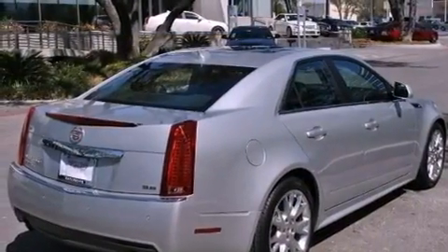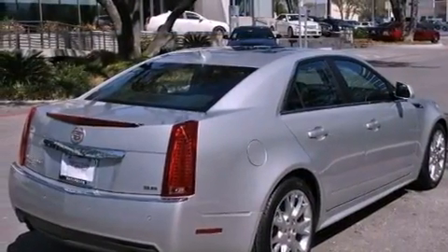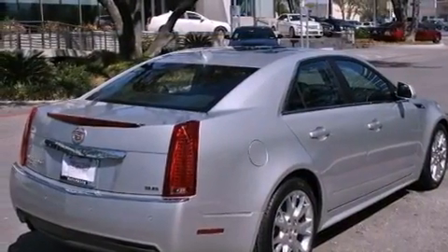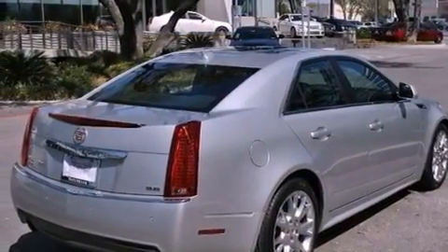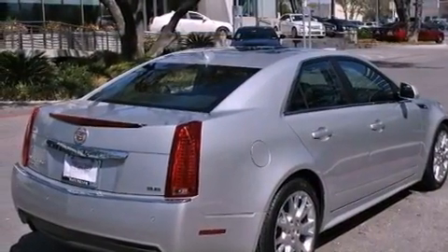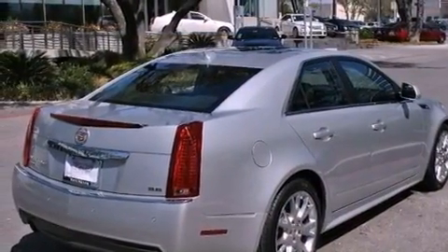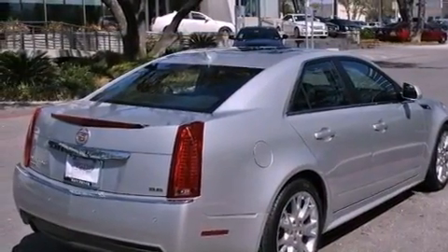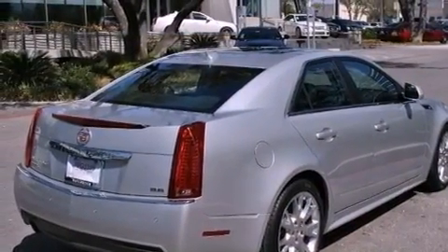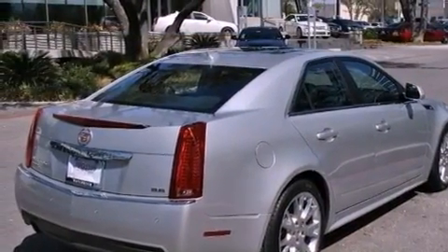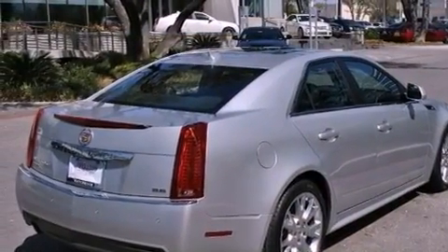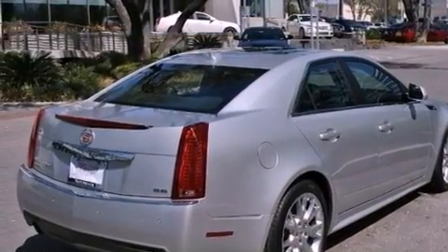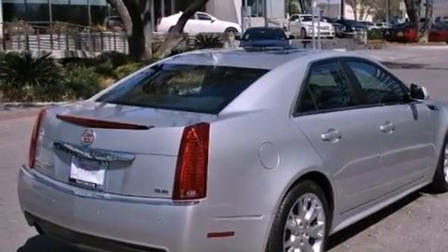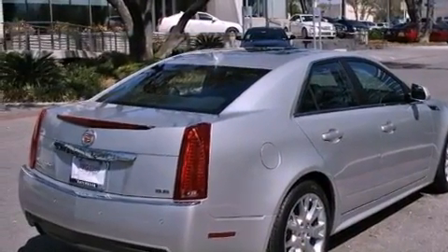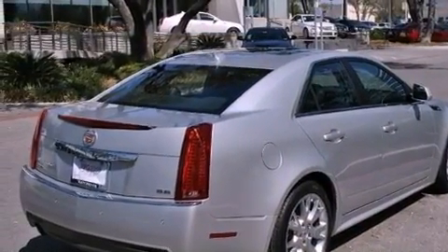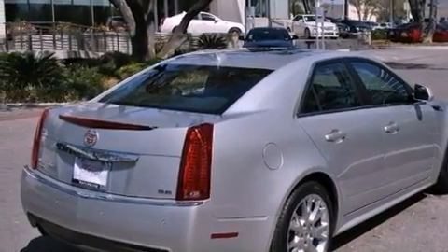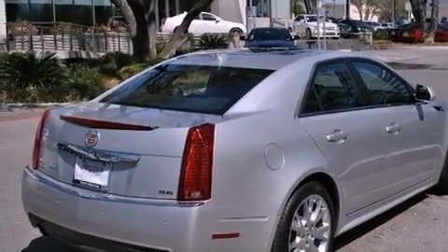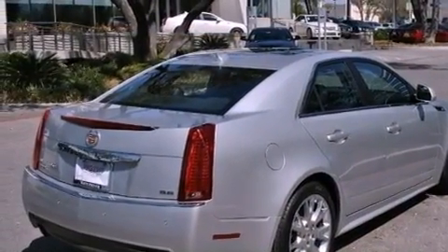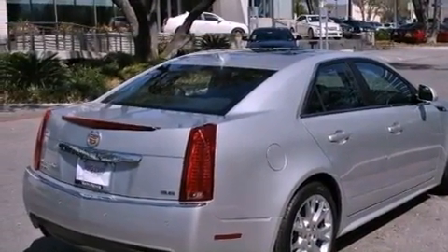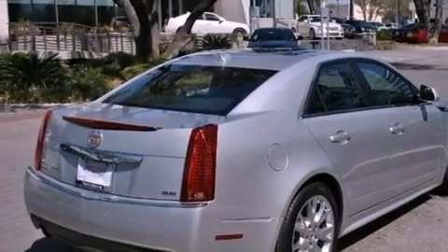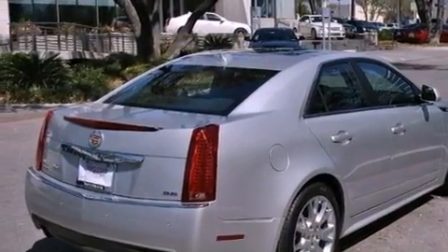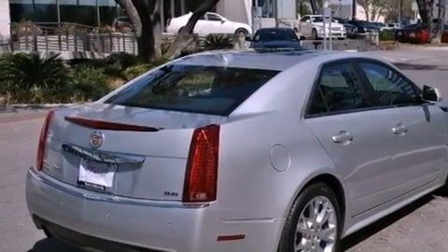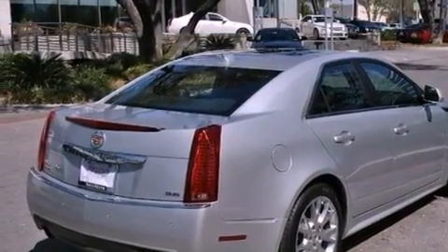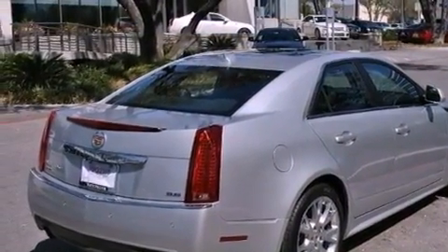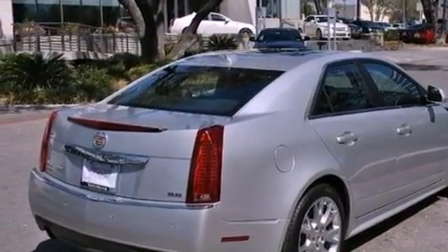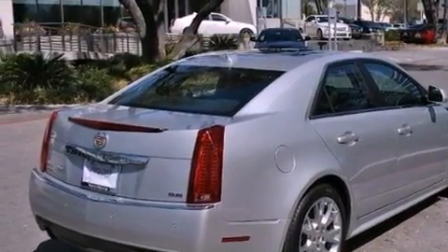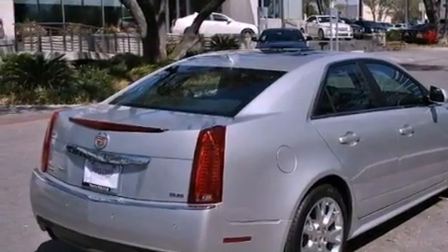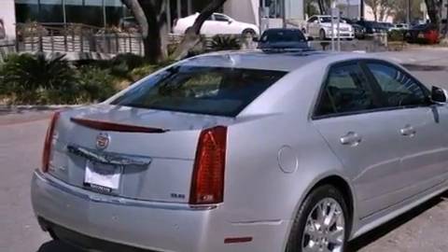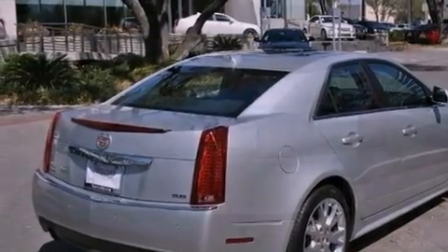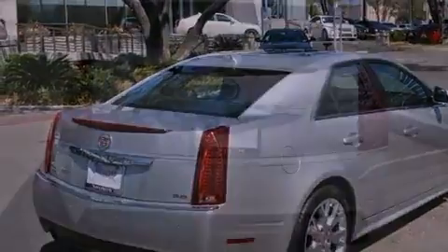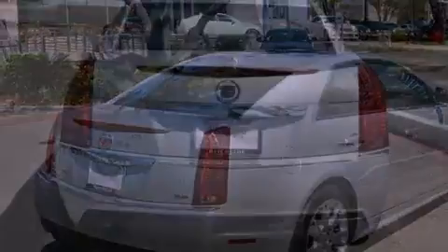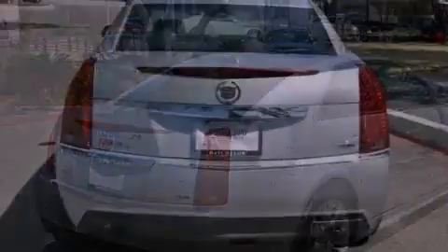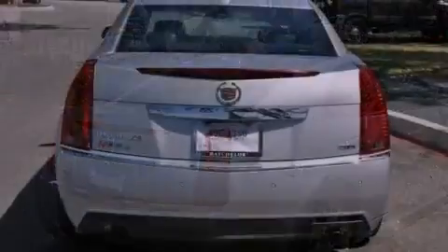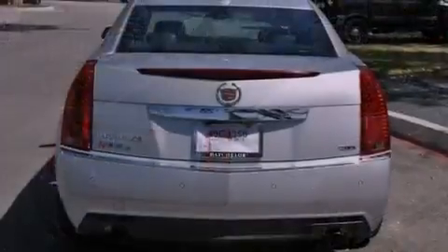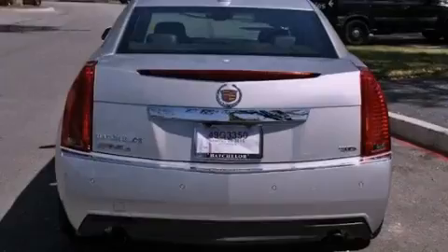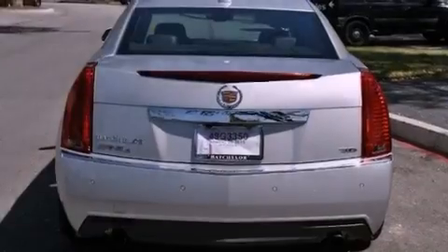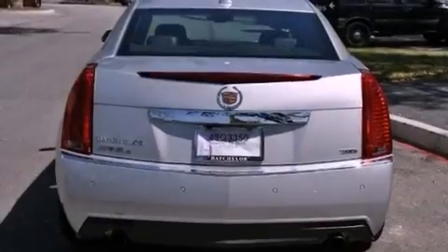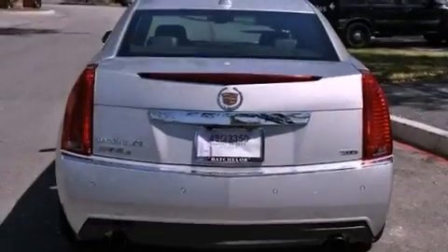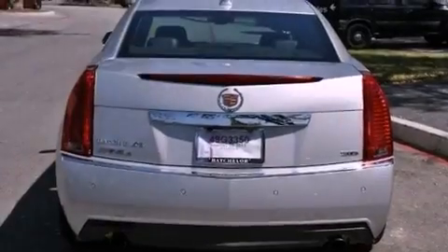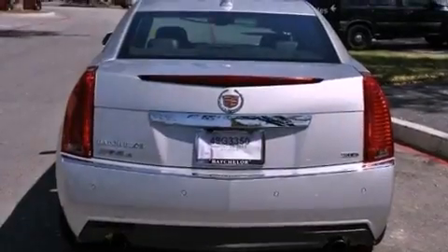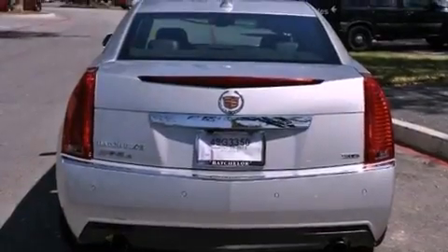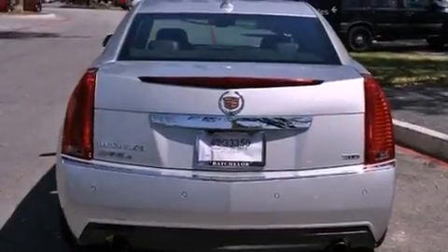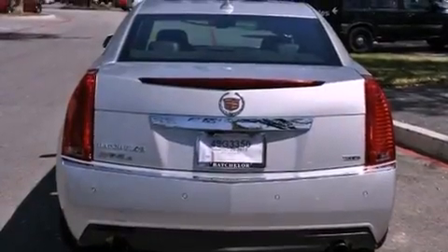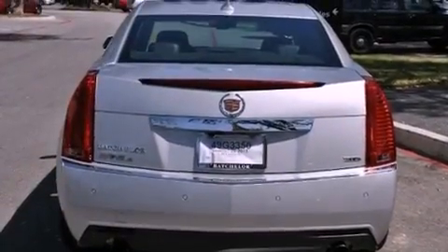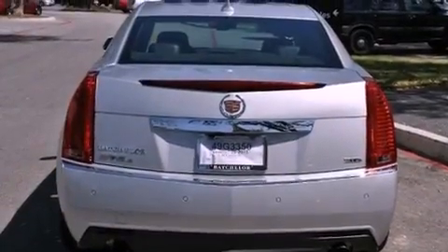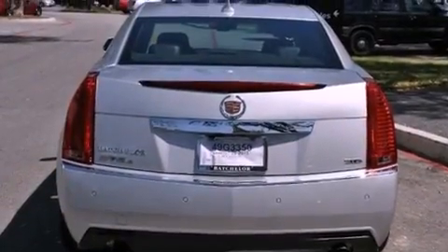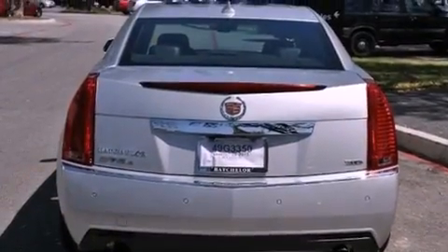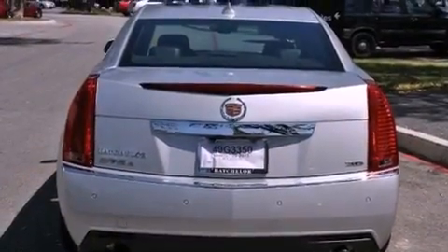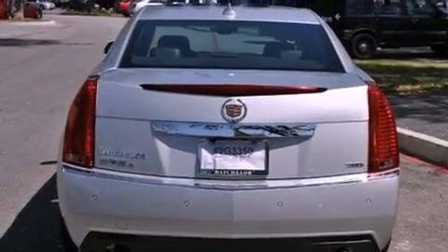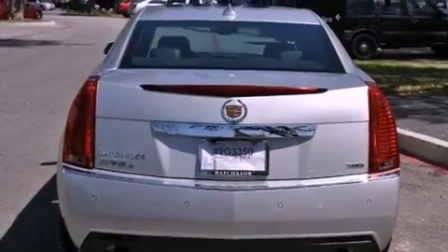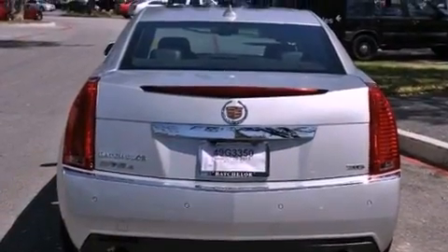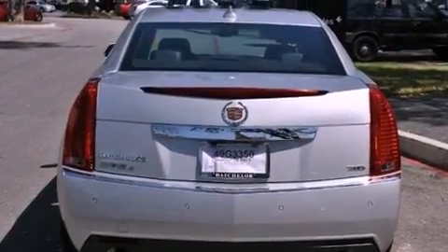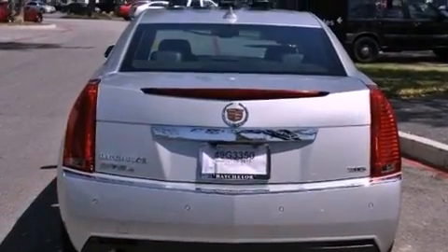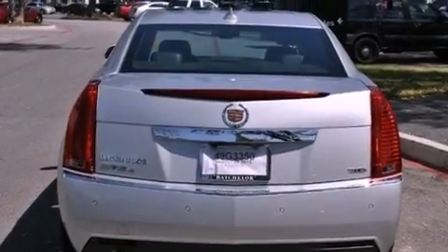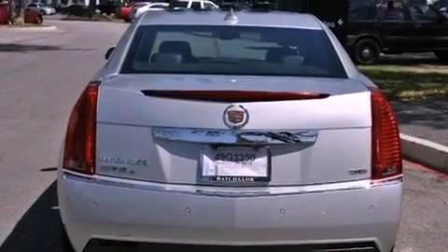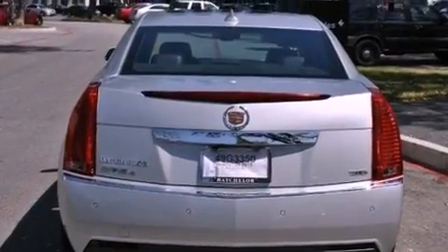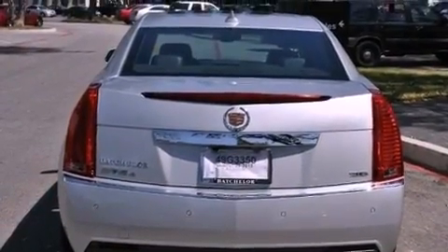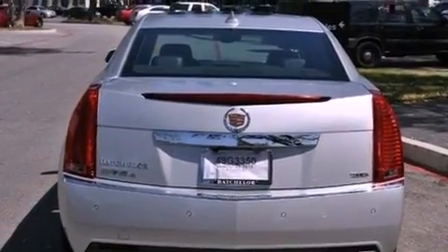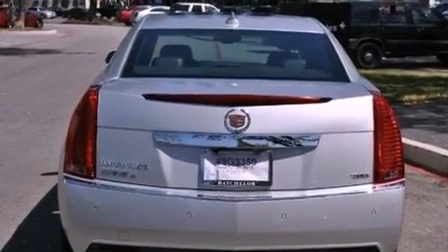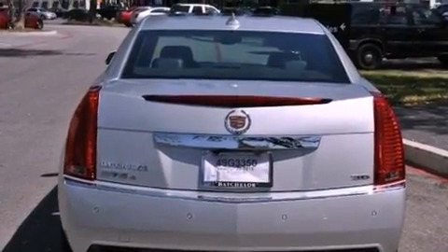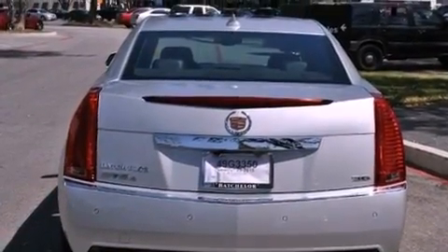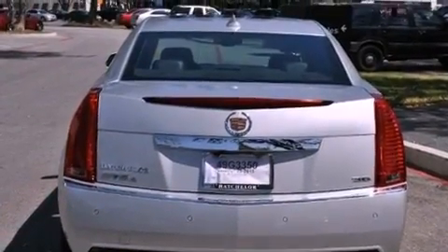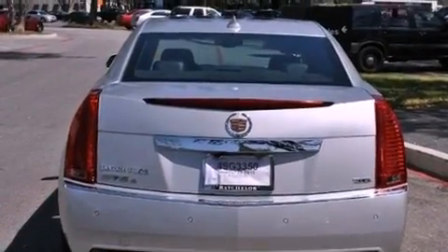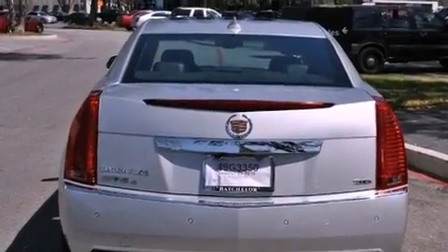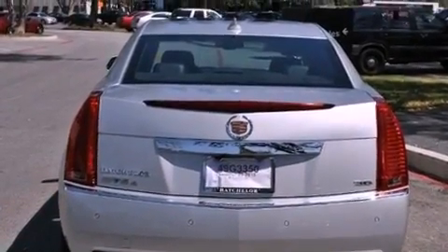Also included are a DVD video player, 10 perfectly positioned speakers, and a sunroof that enables you to fill the cabin with fresh air at the push of a button.